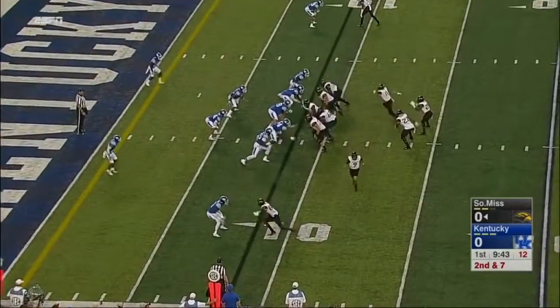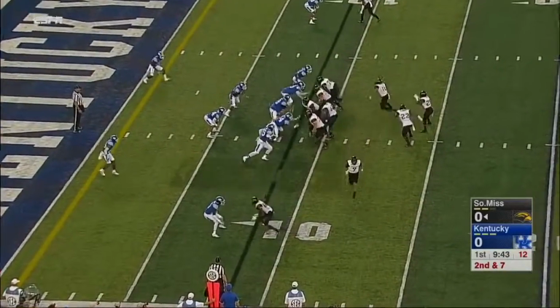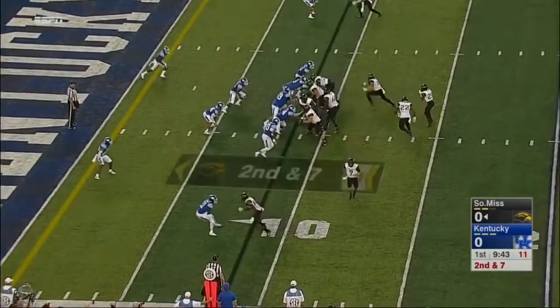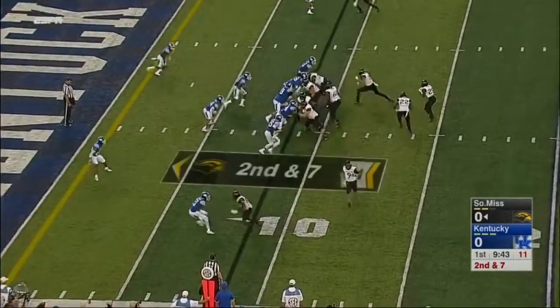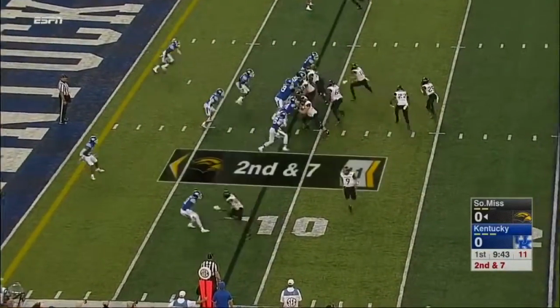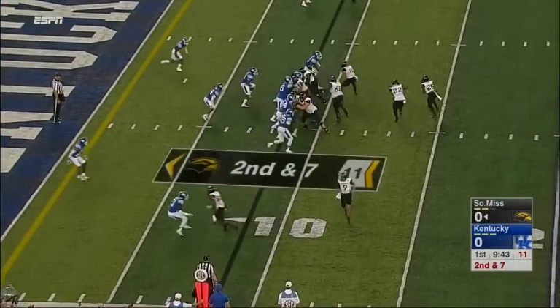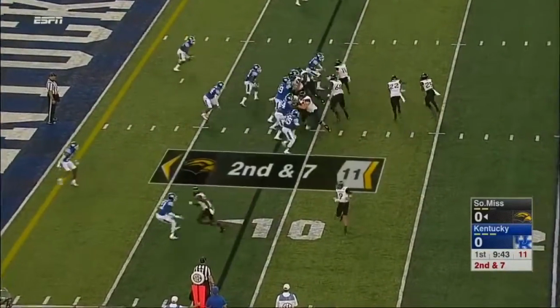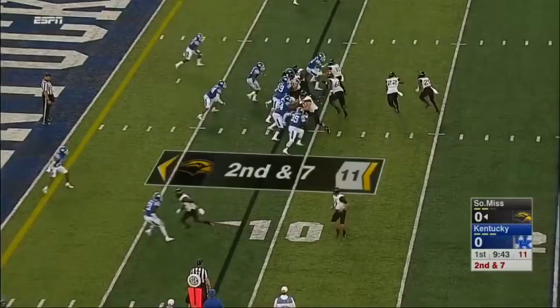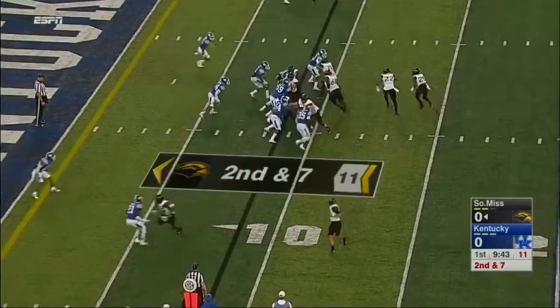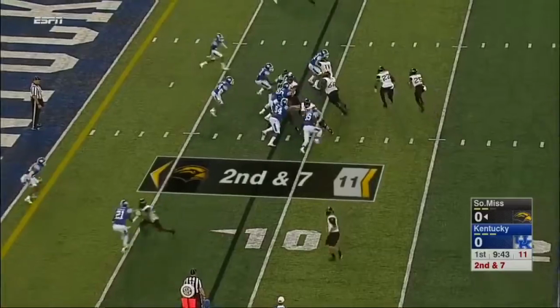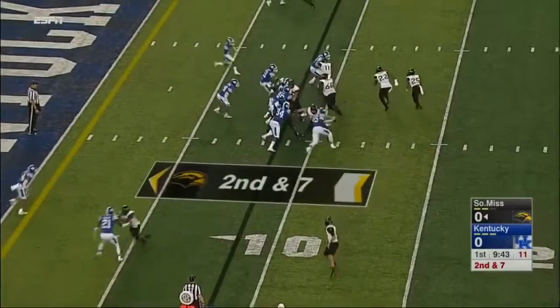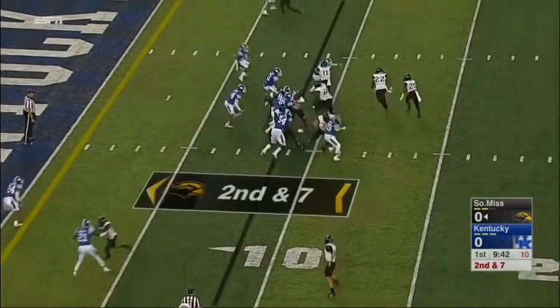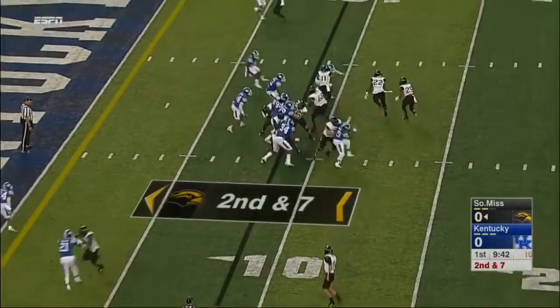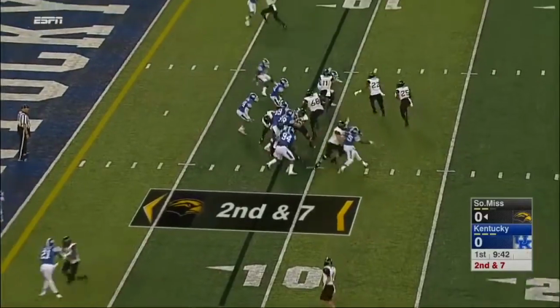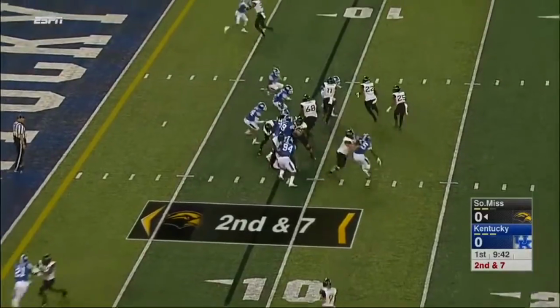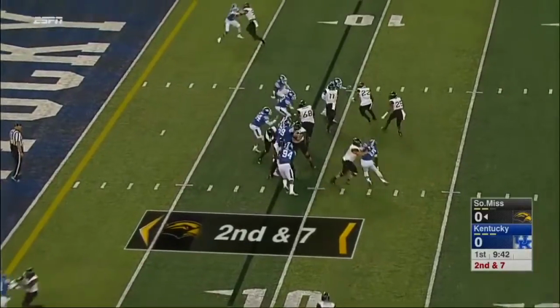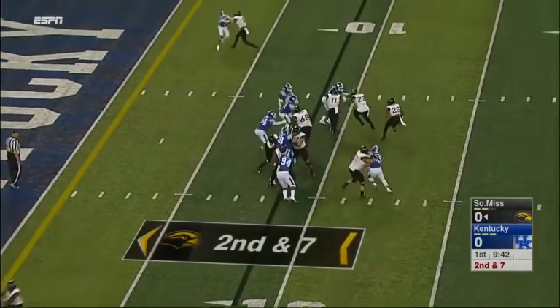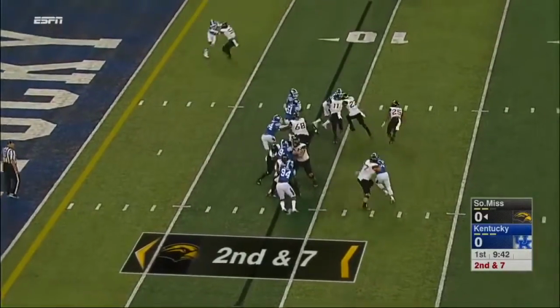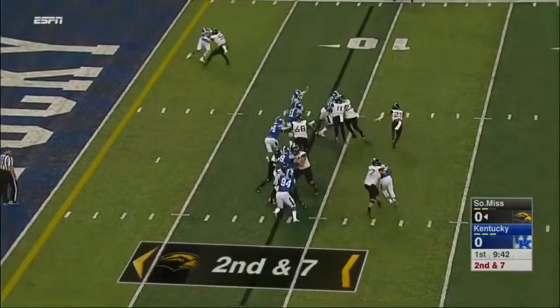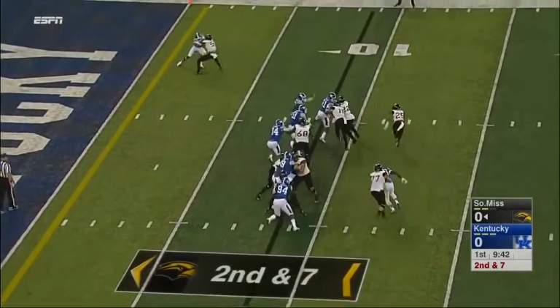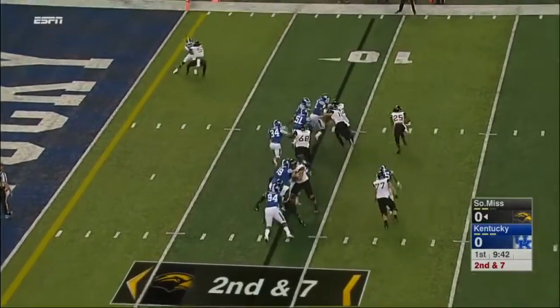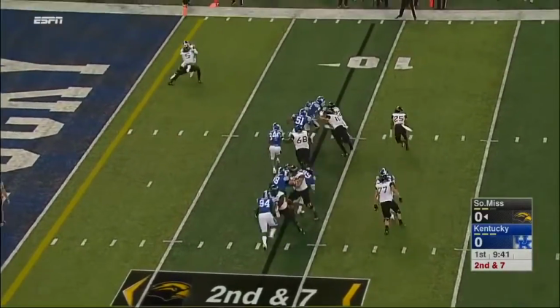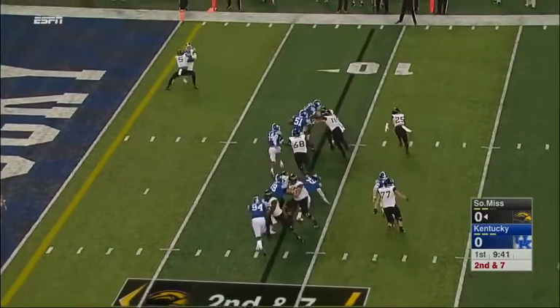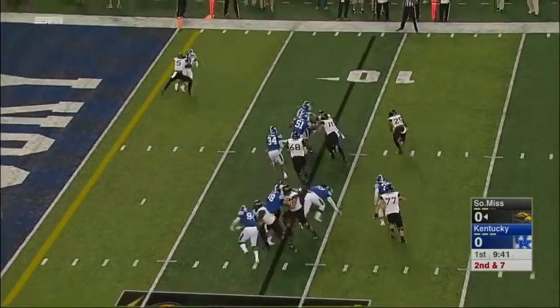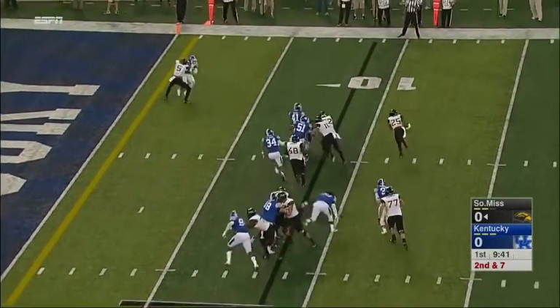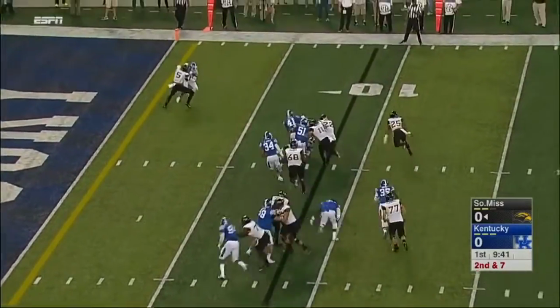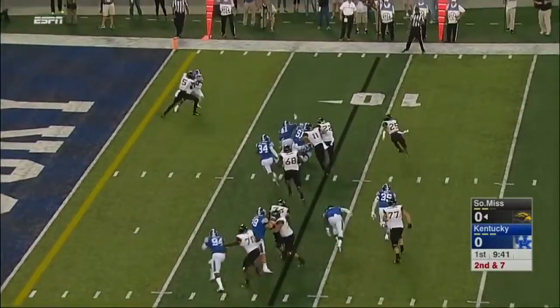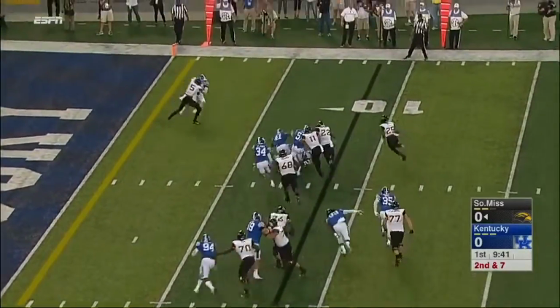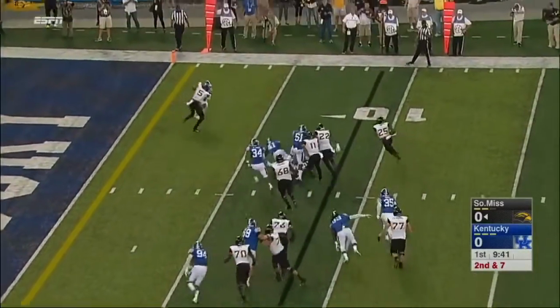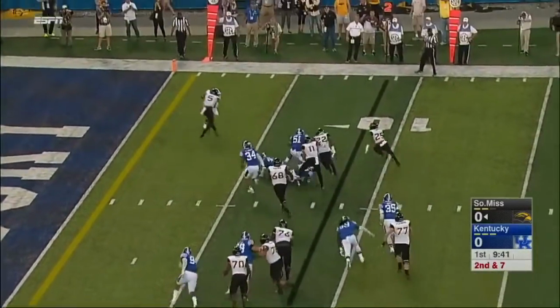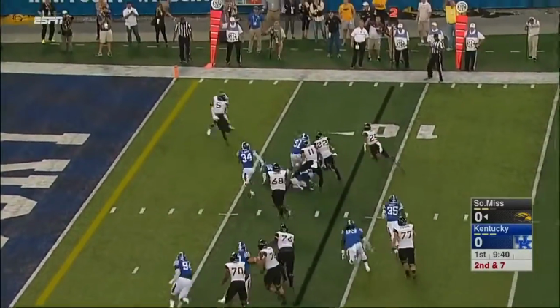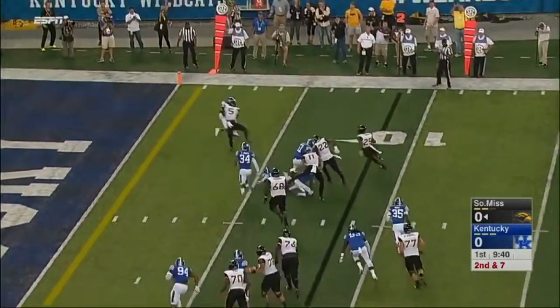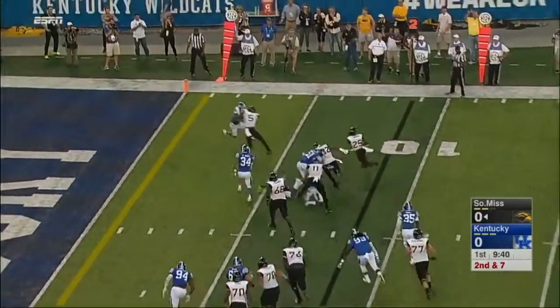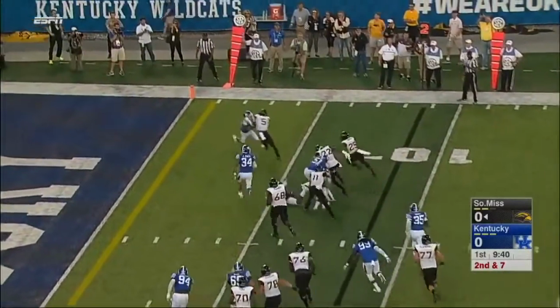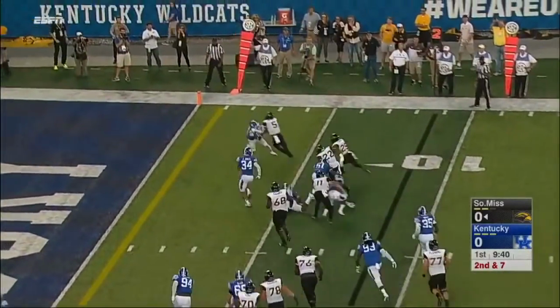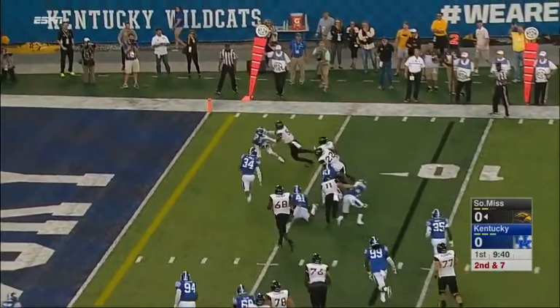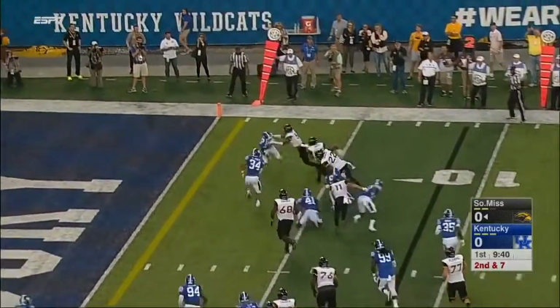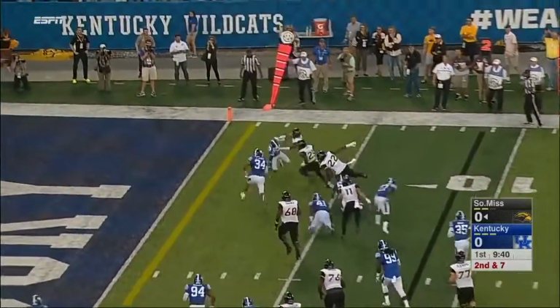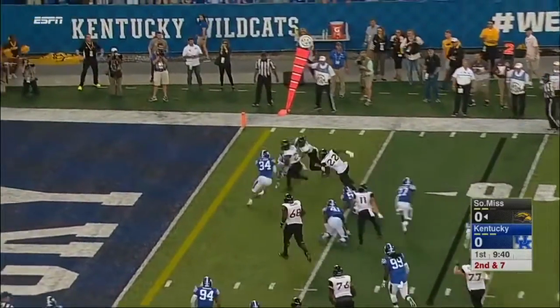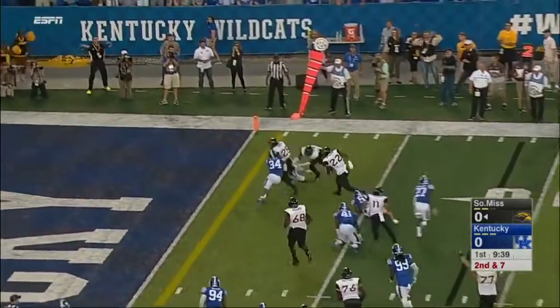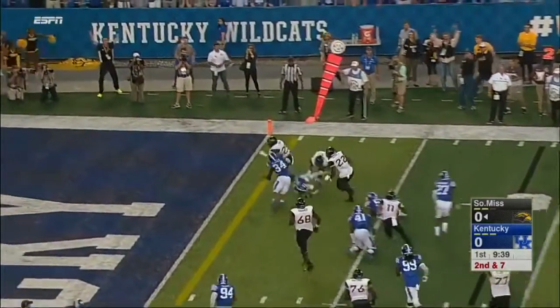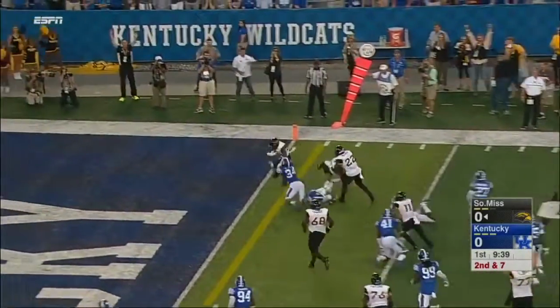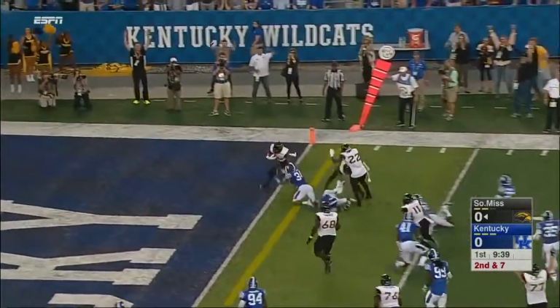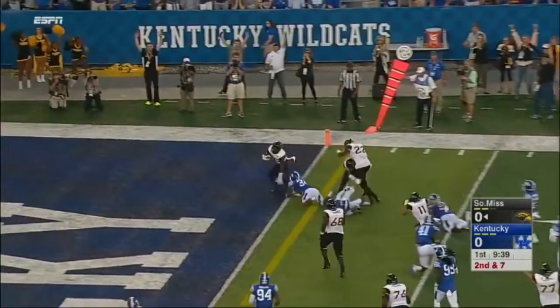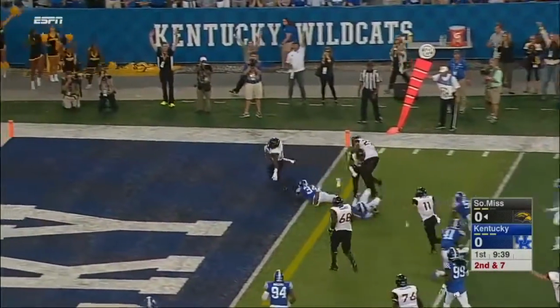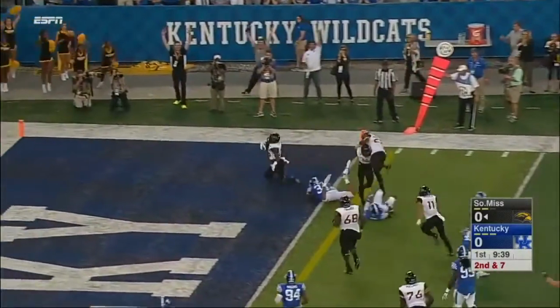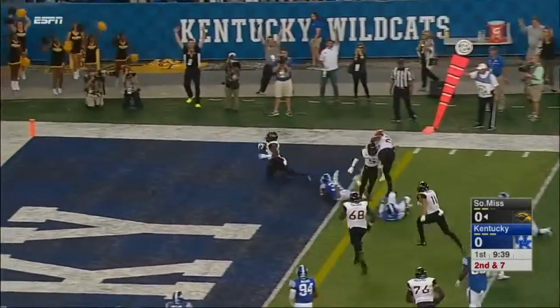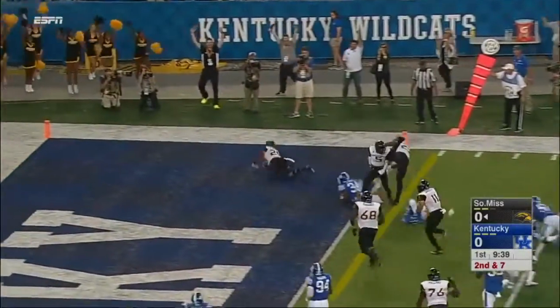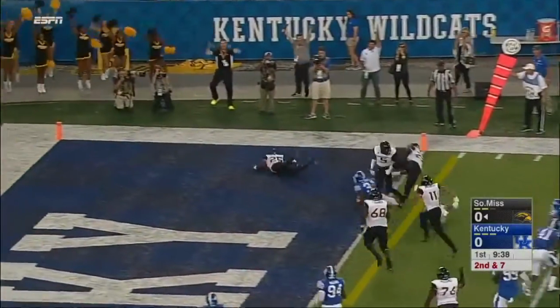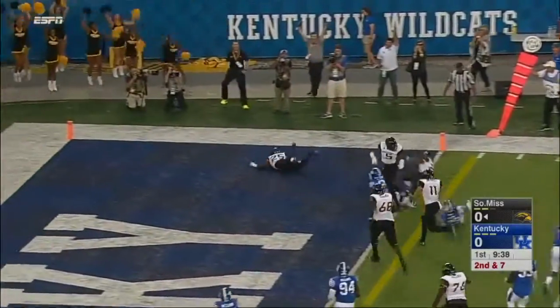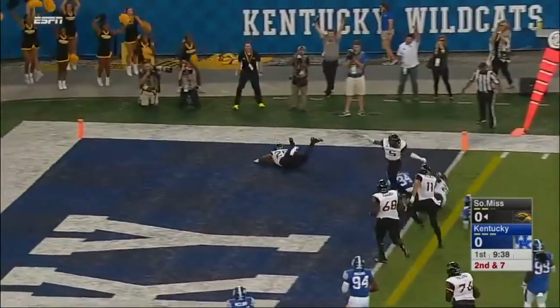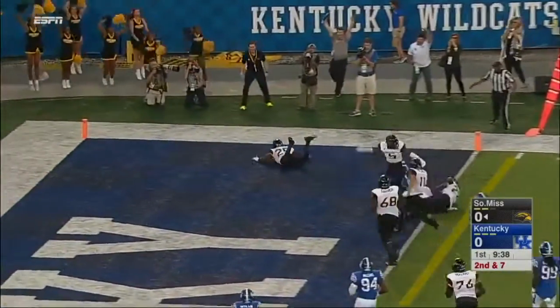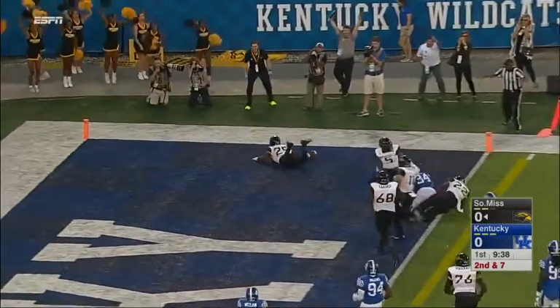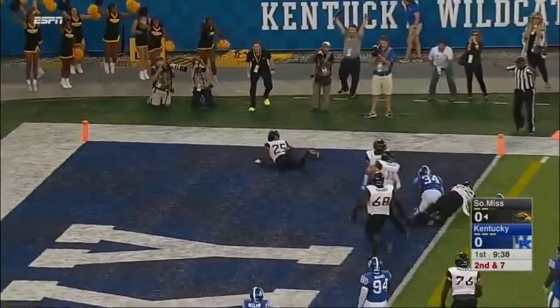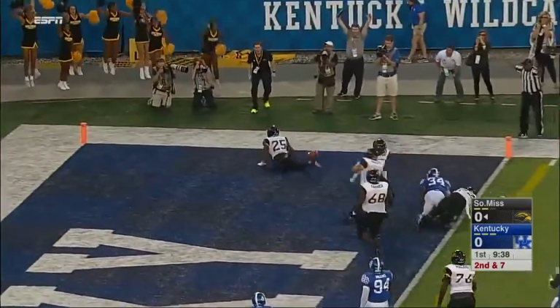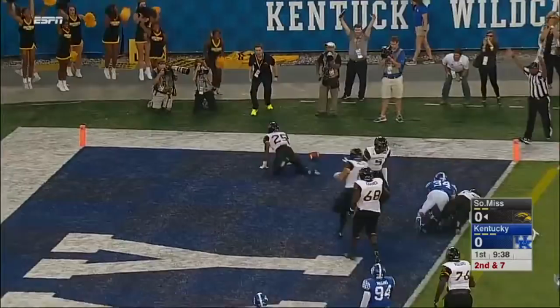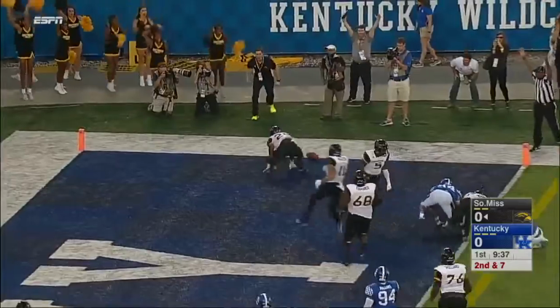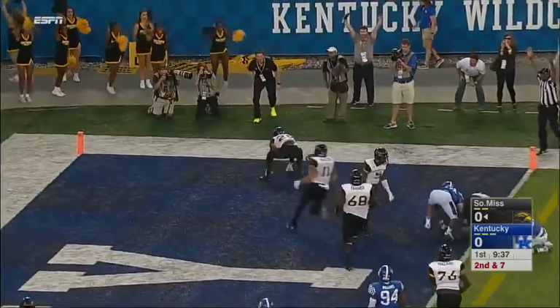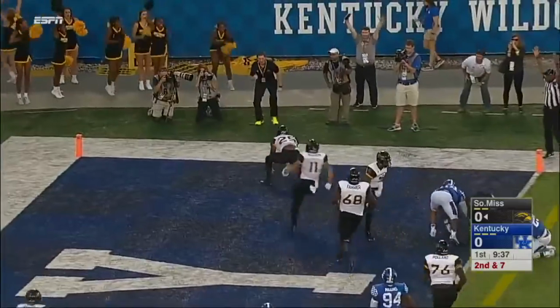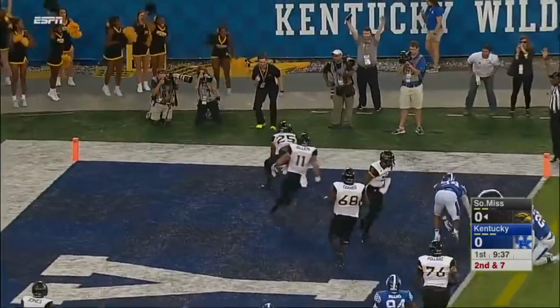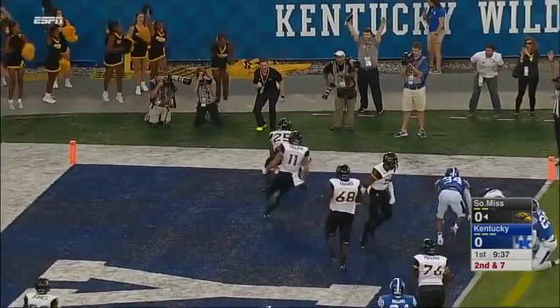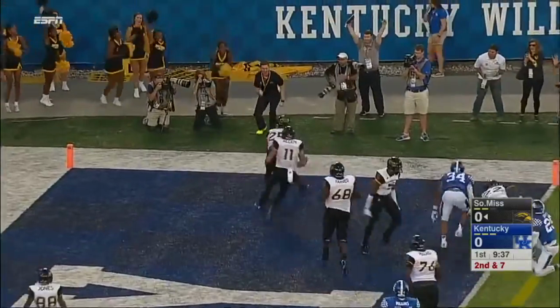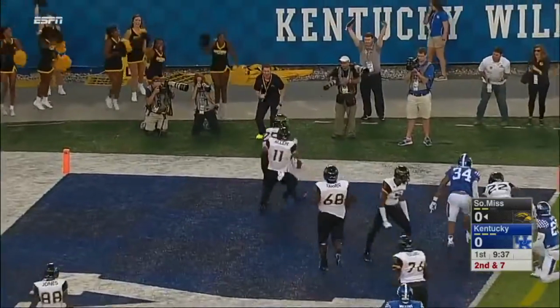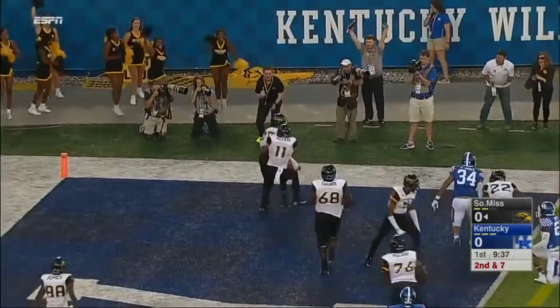Mullen split wide. Ito Smith on the direct snap. Got a block from his tight end, Washington. And Smith rumbles in for the score.